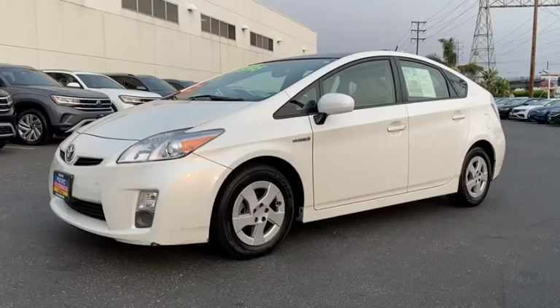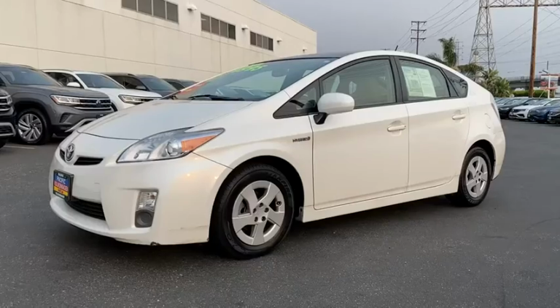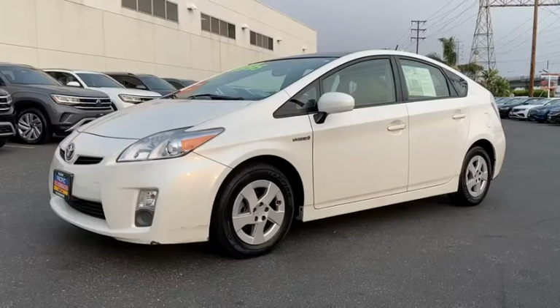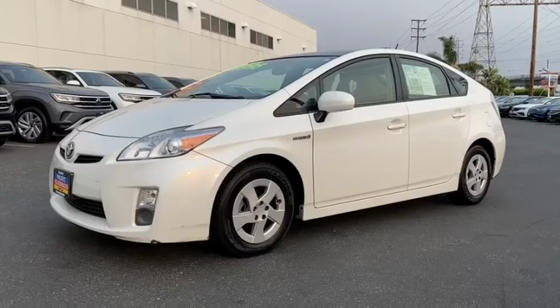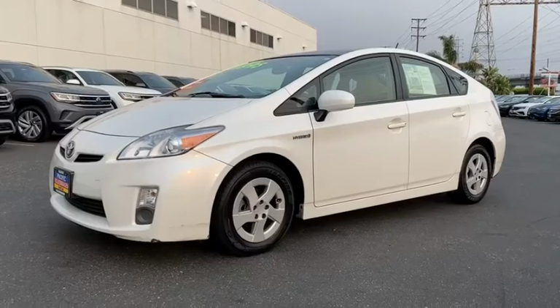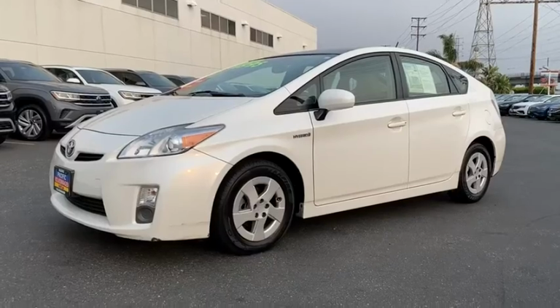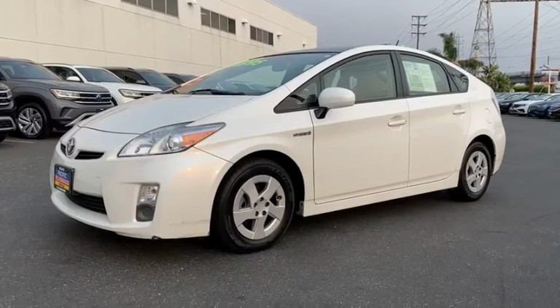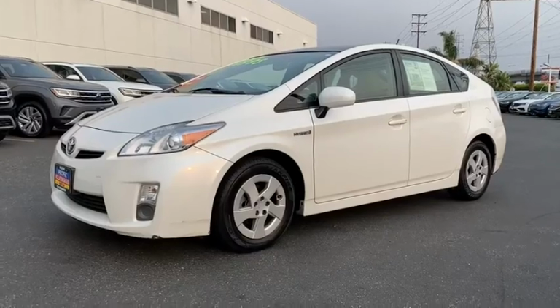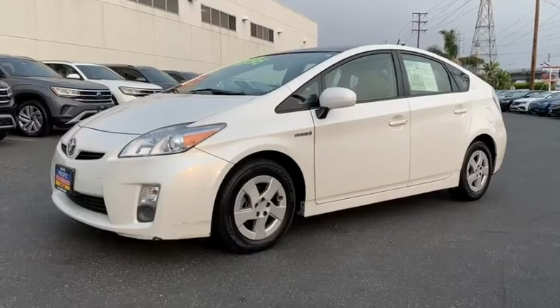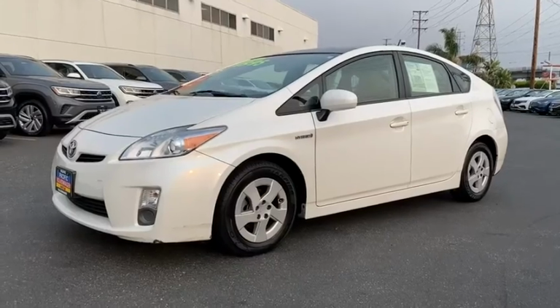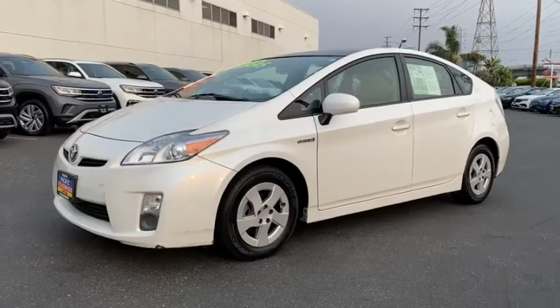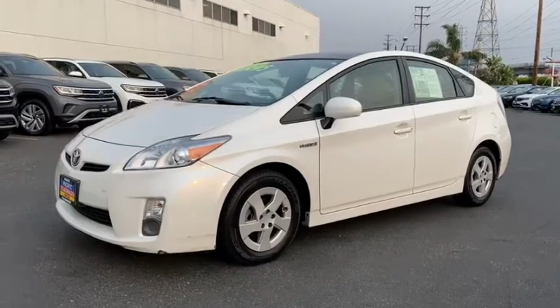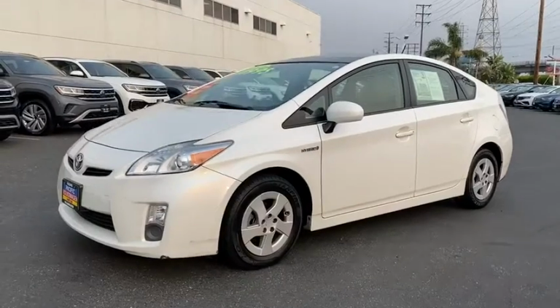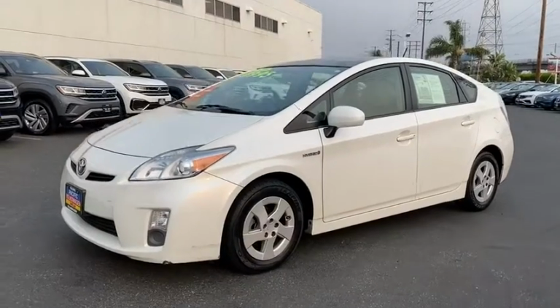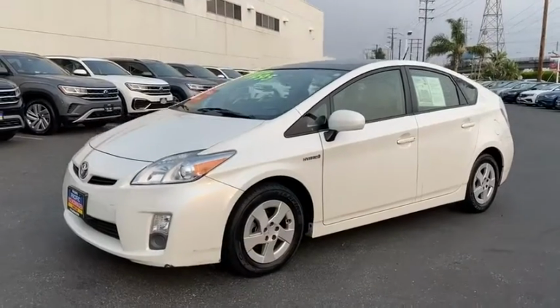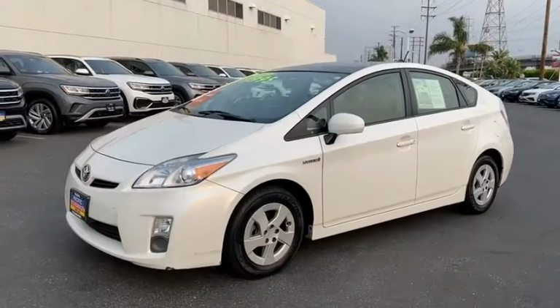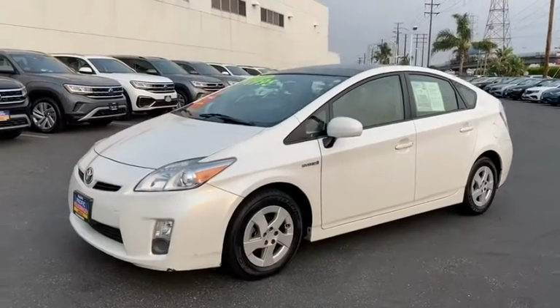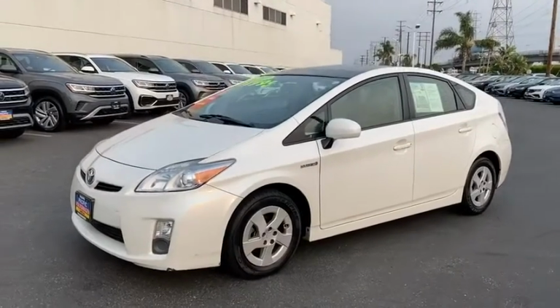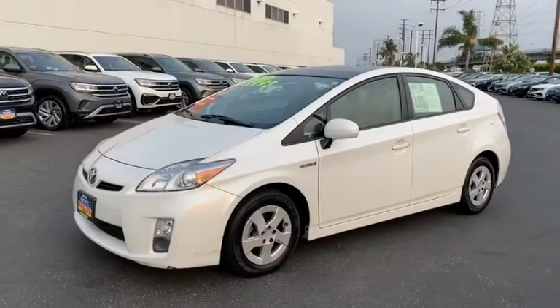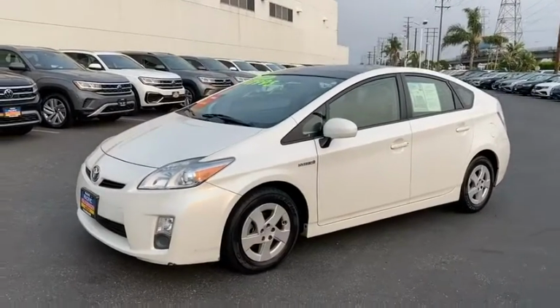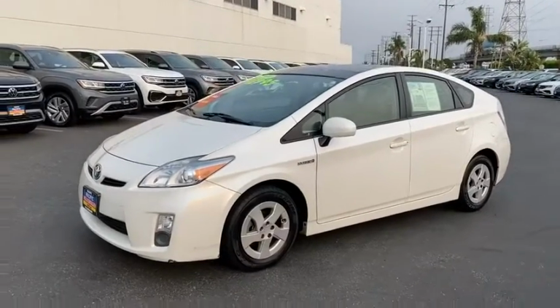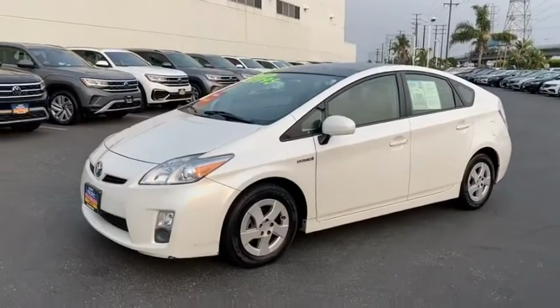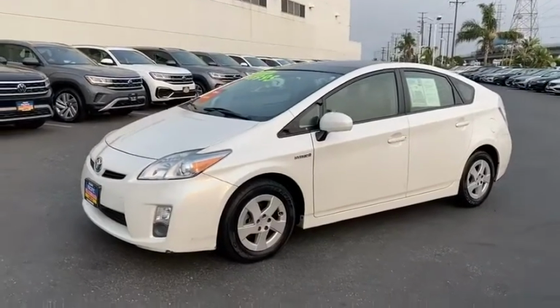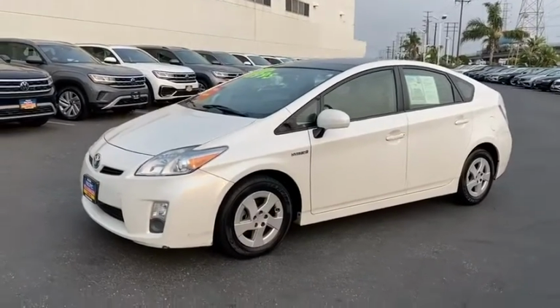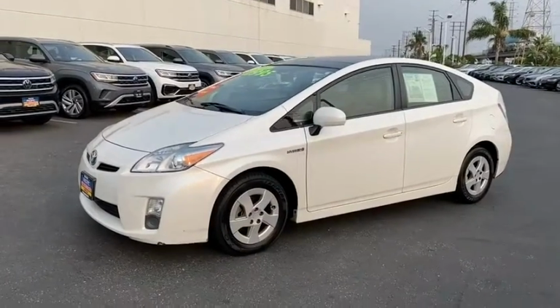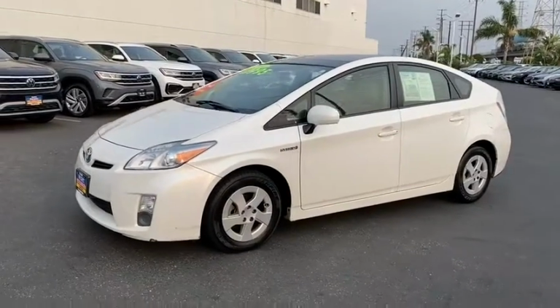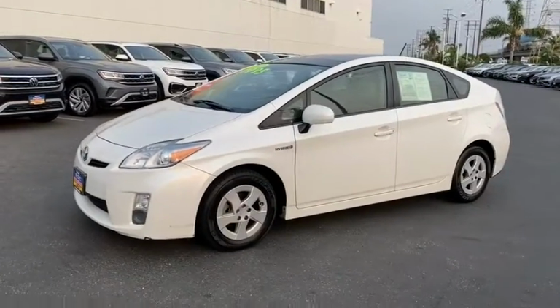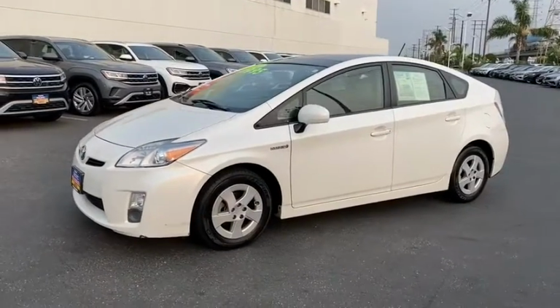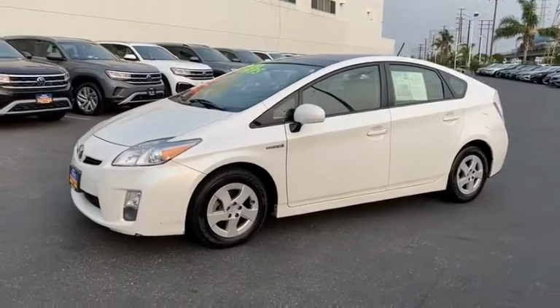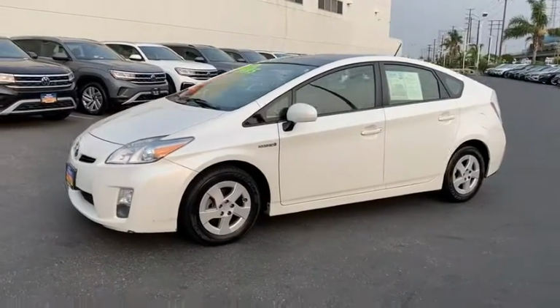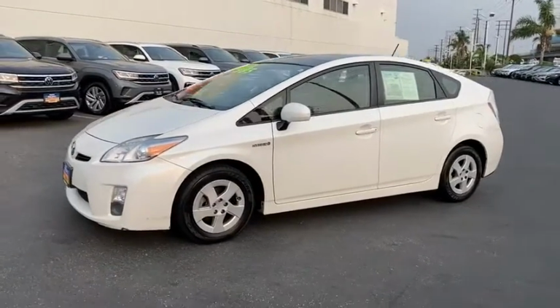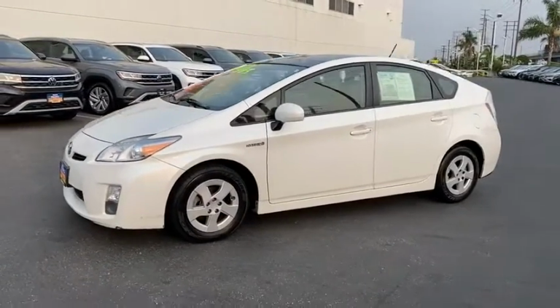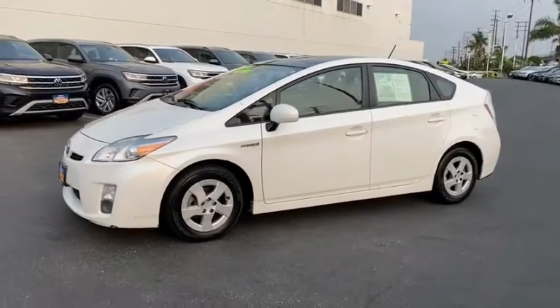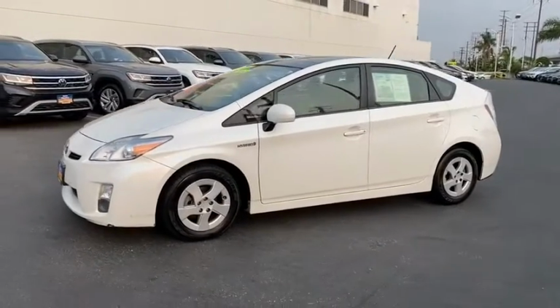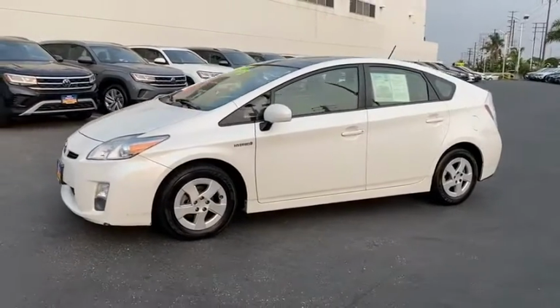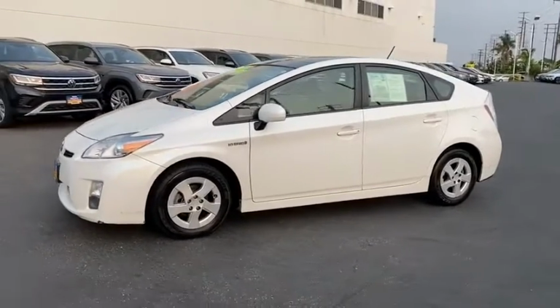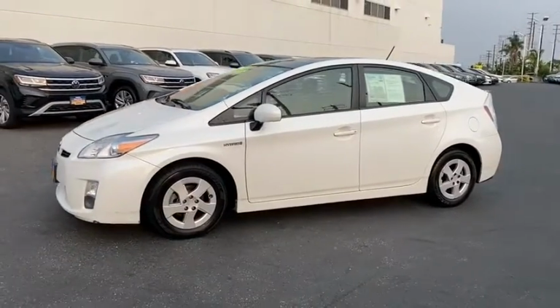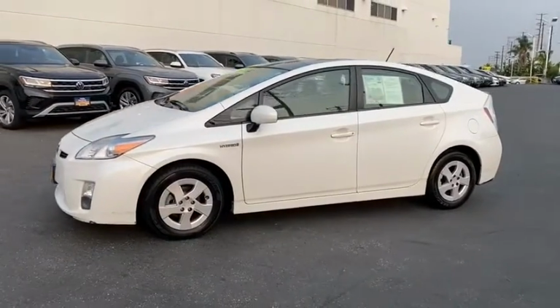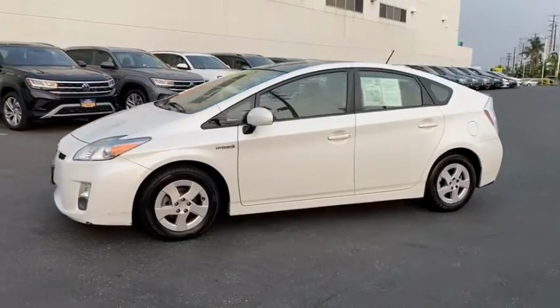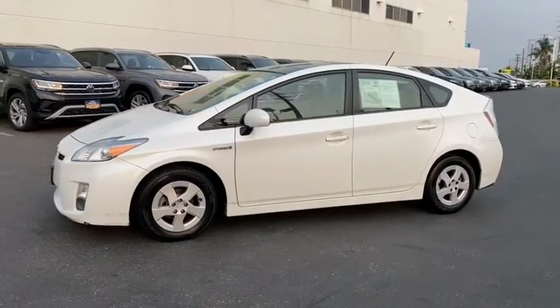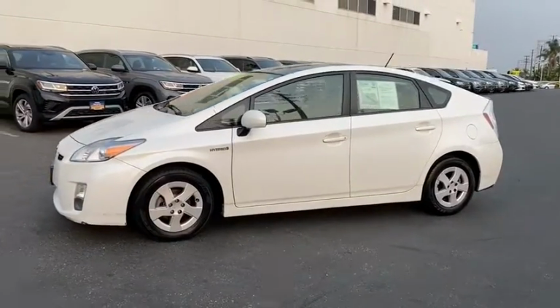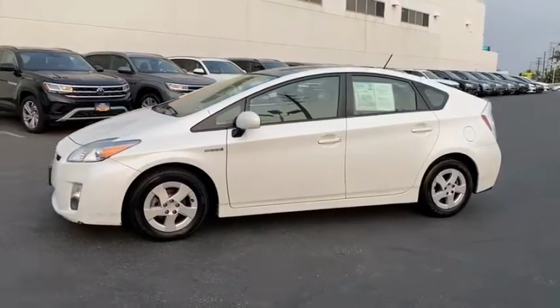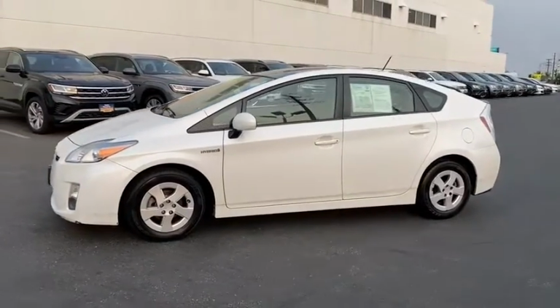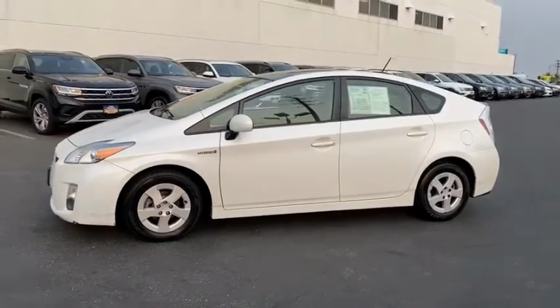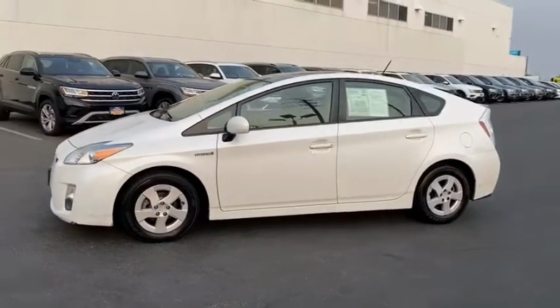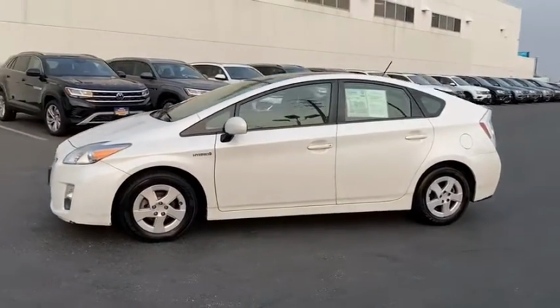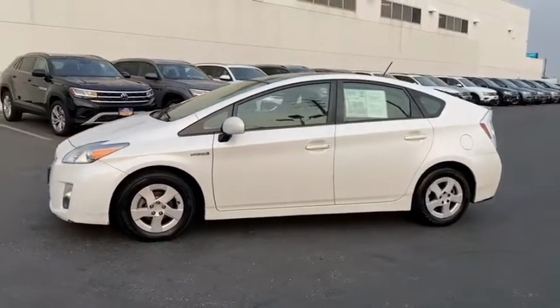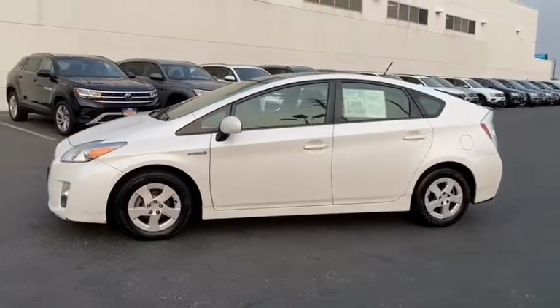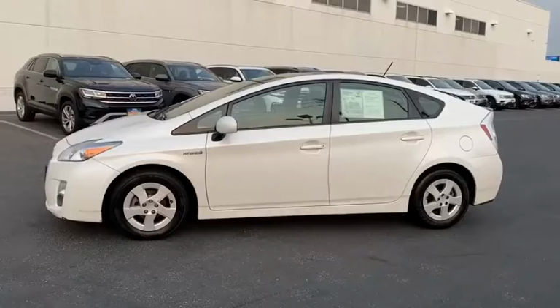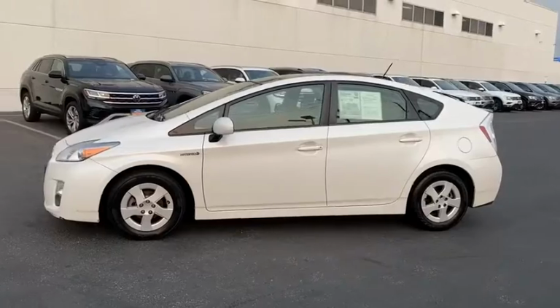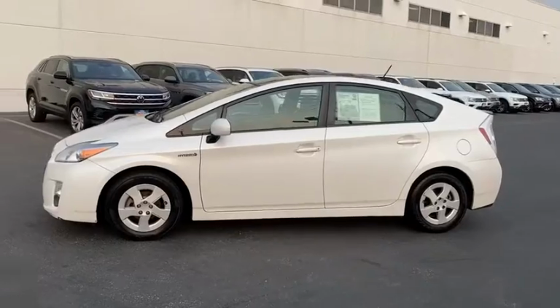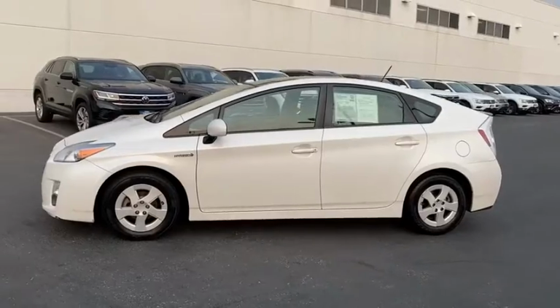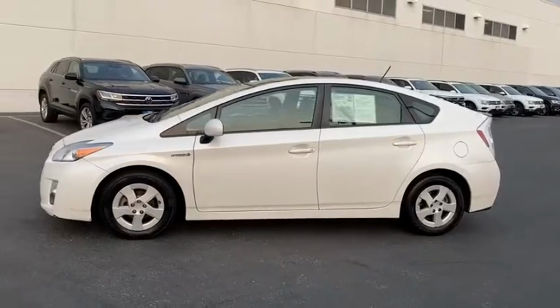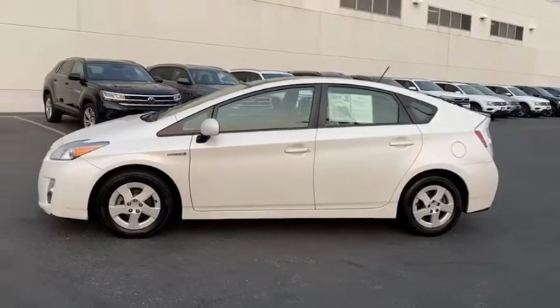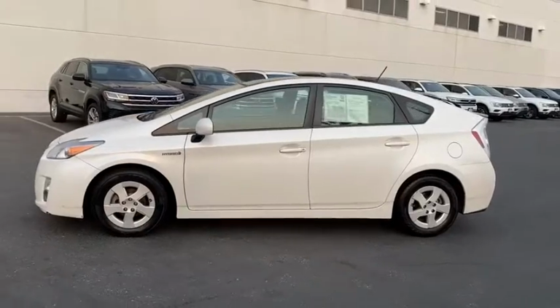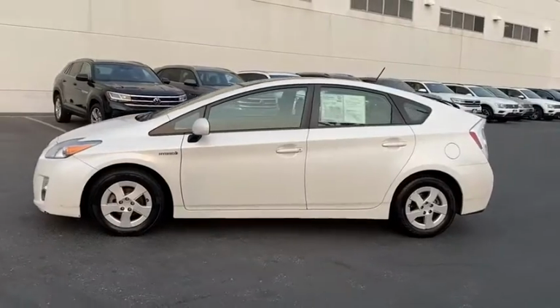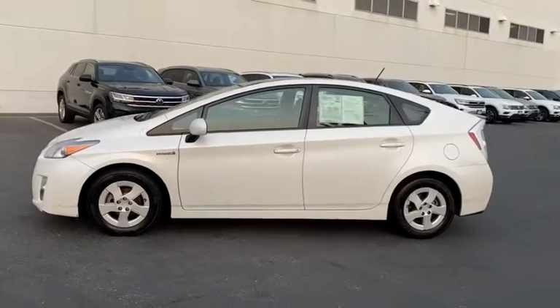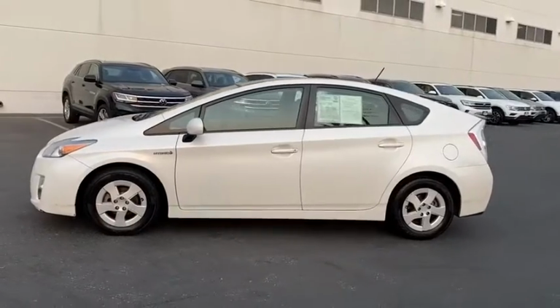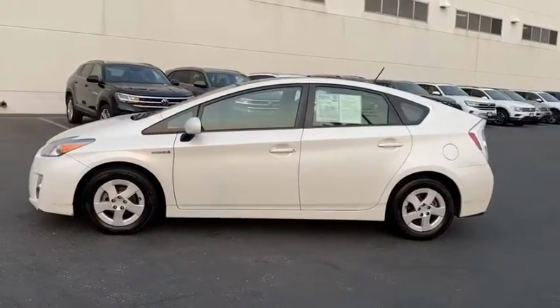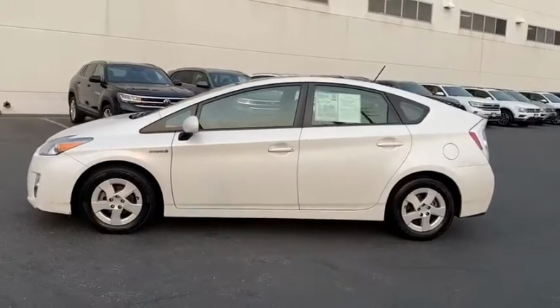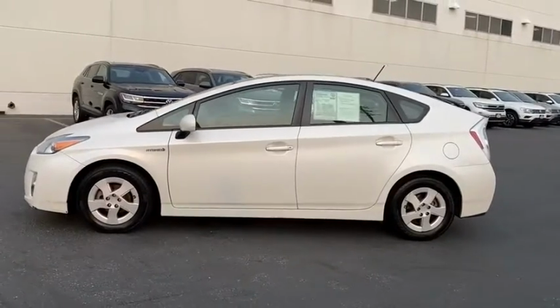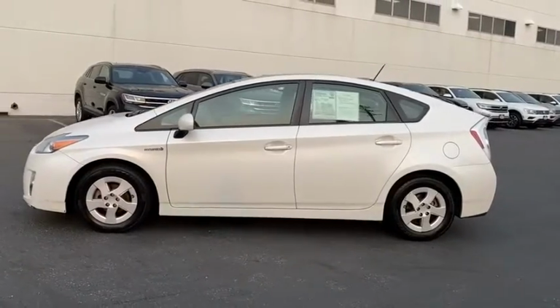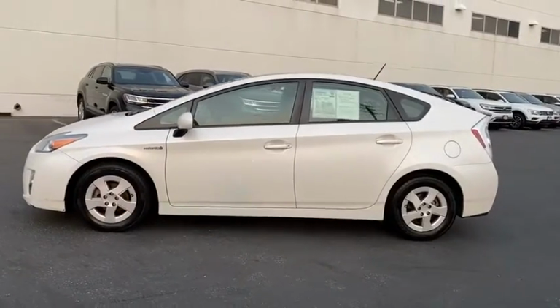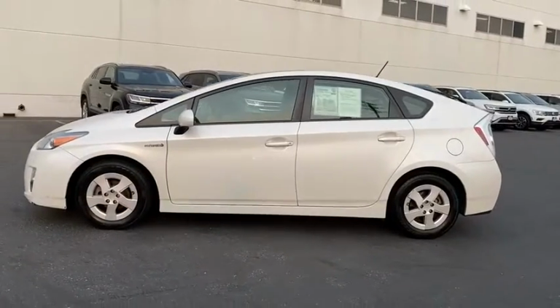Take a ride in the 2010 Toyota Prius. Prius offers harmony between man, nature, and machine.